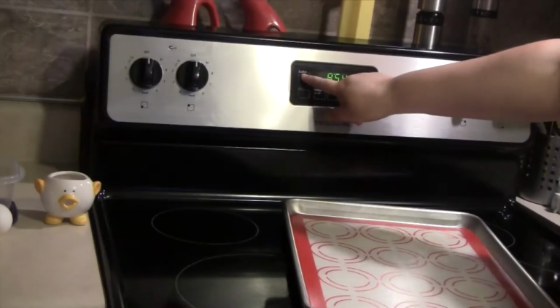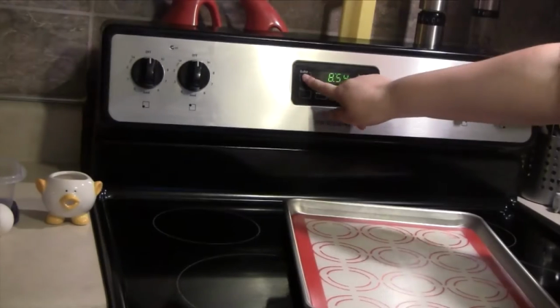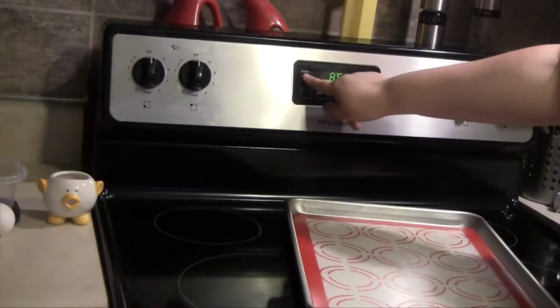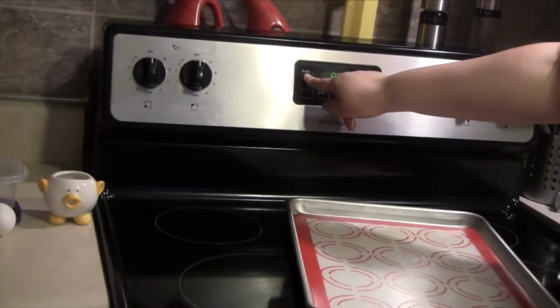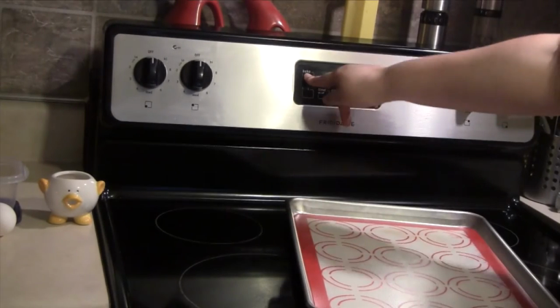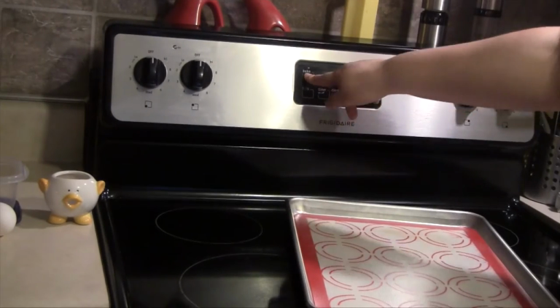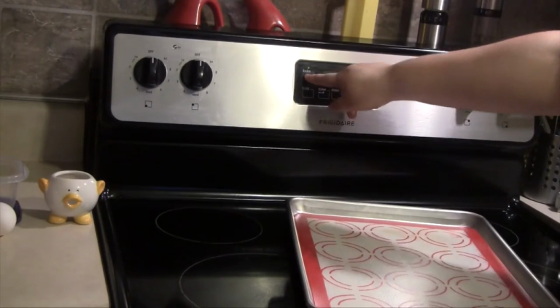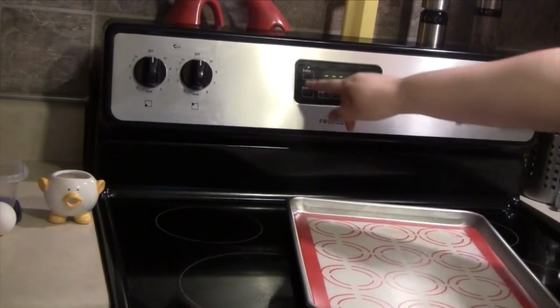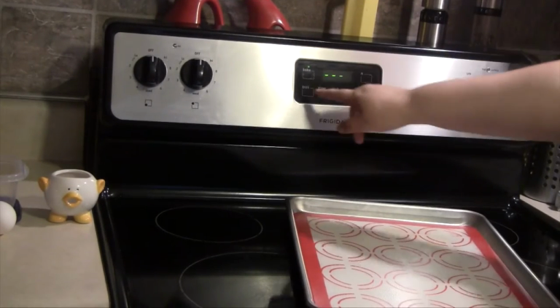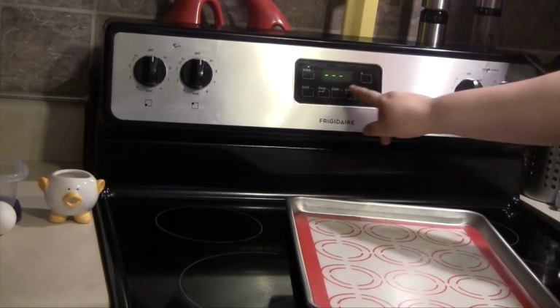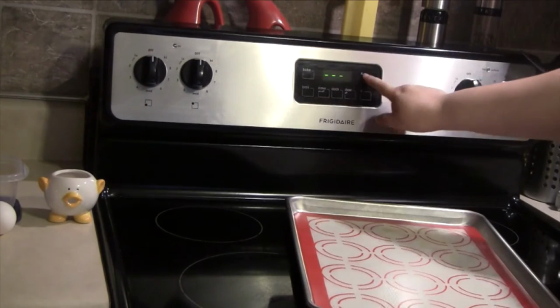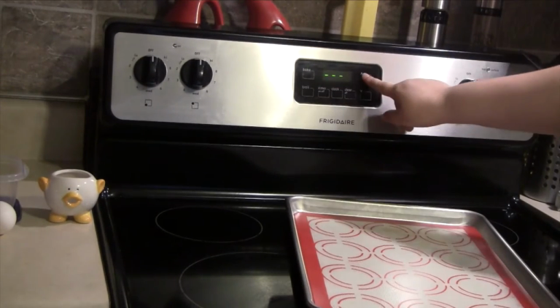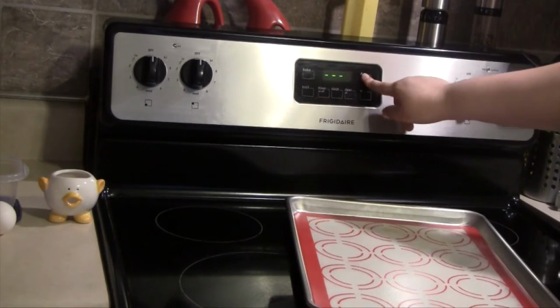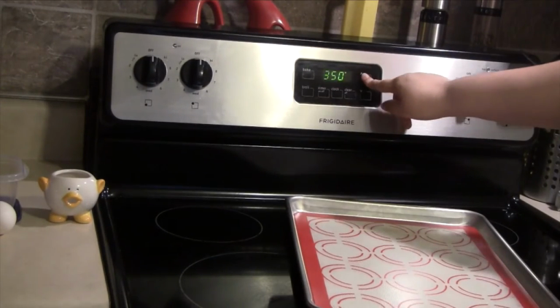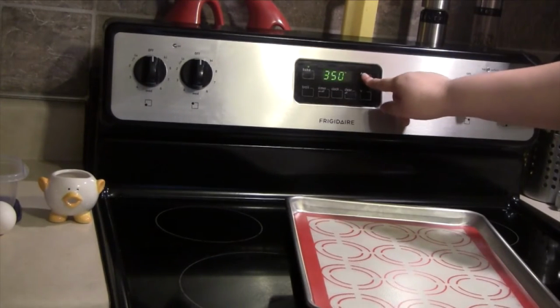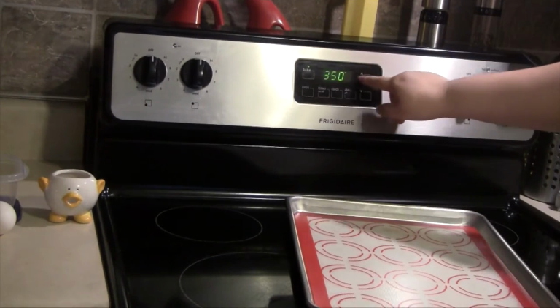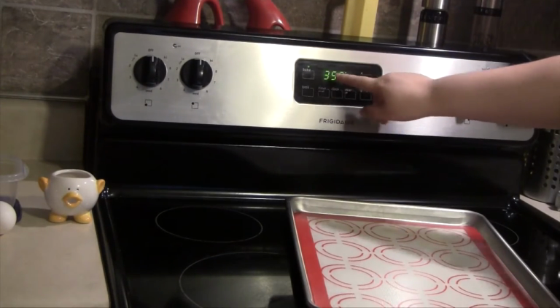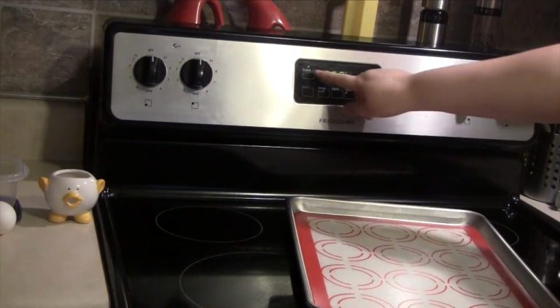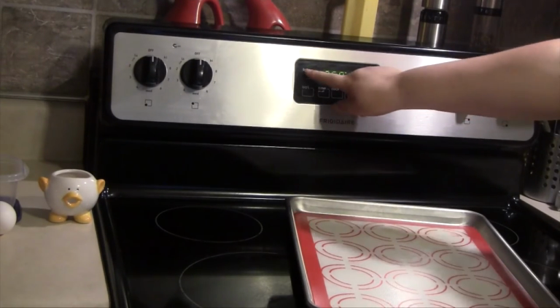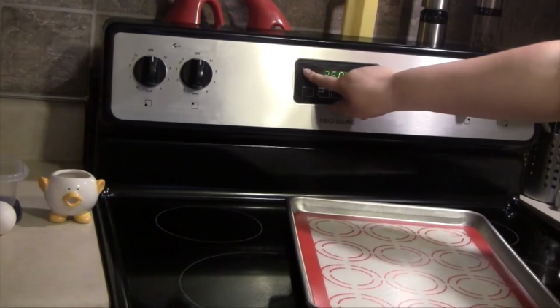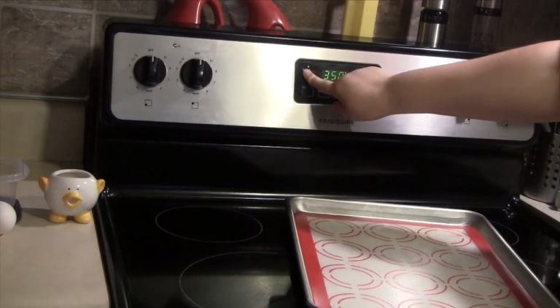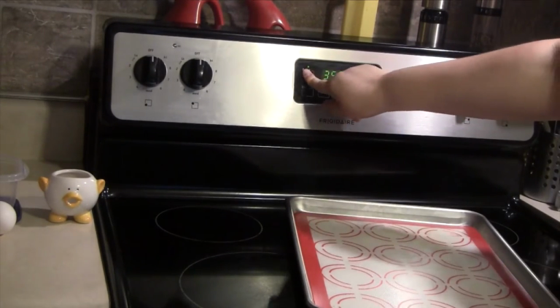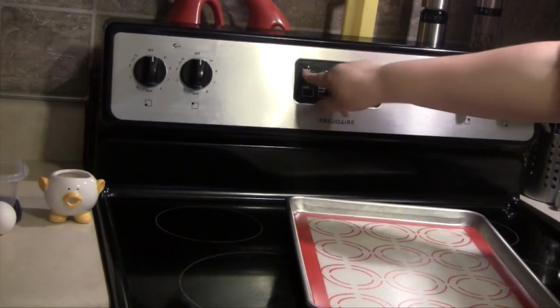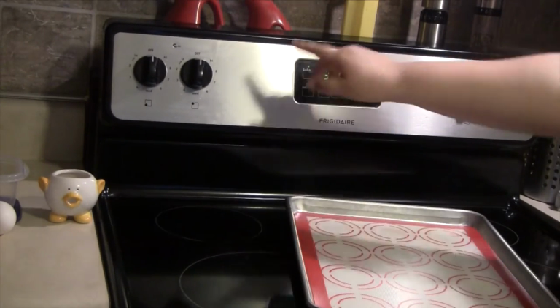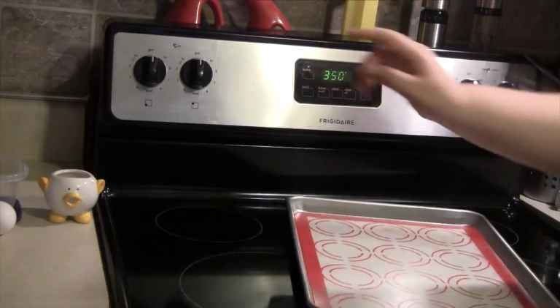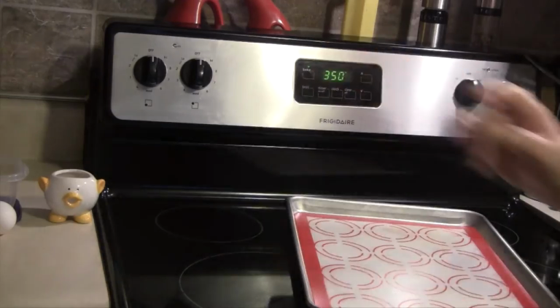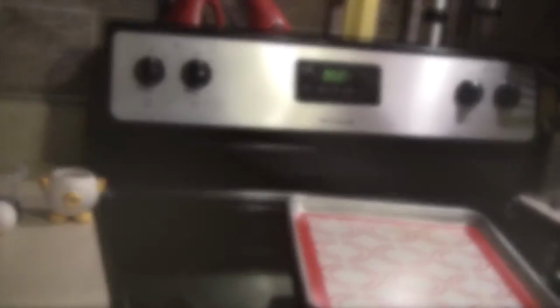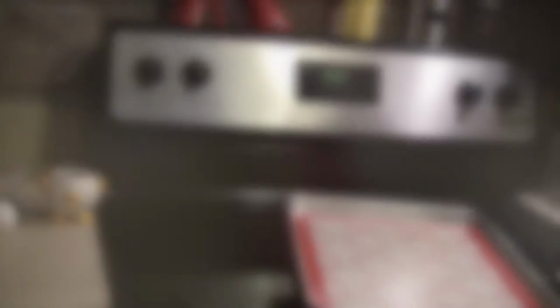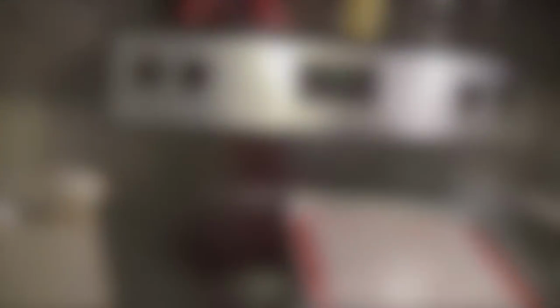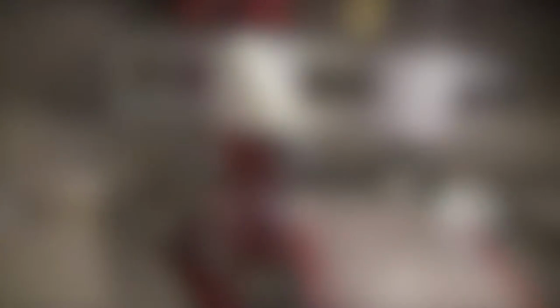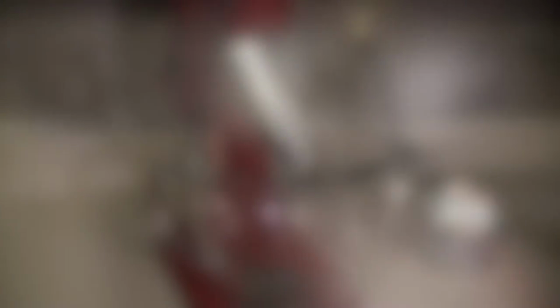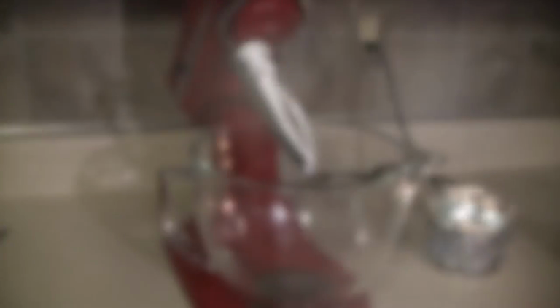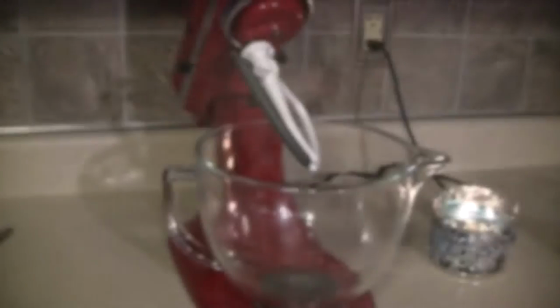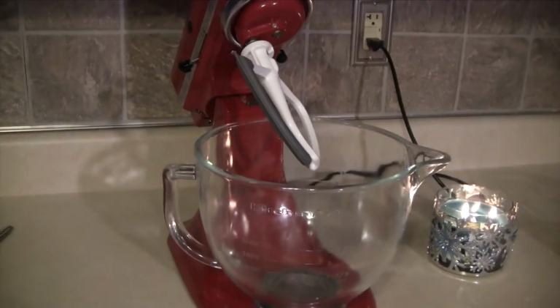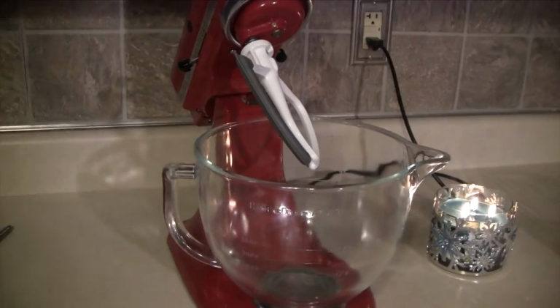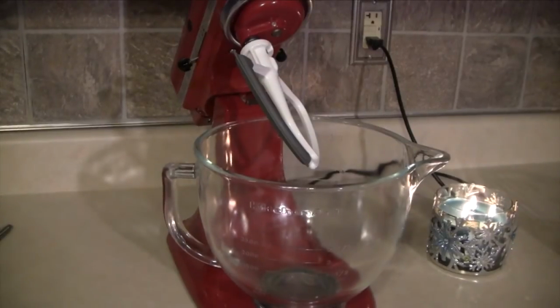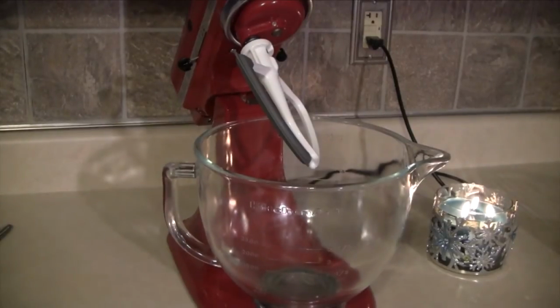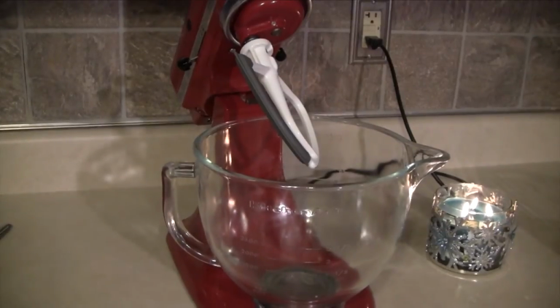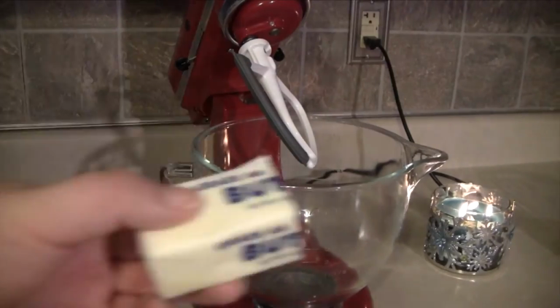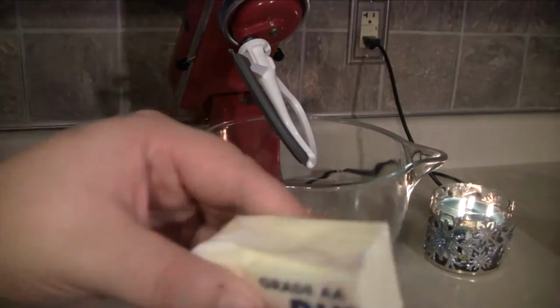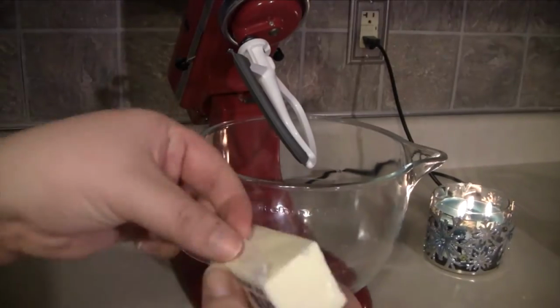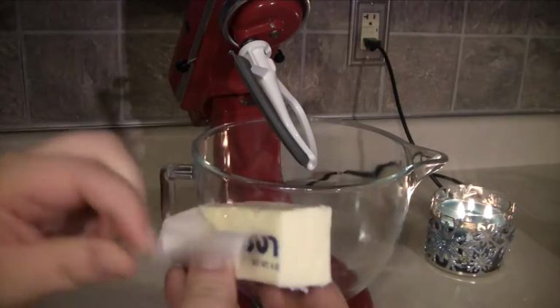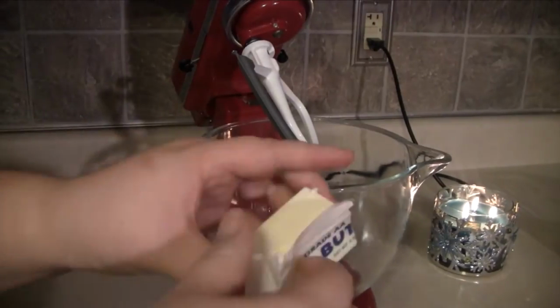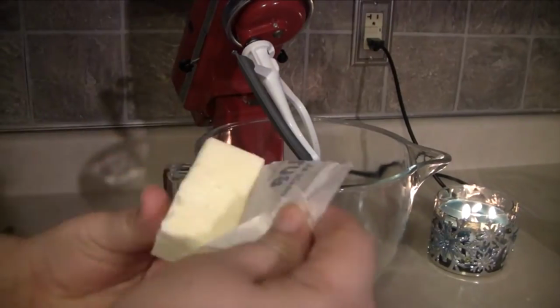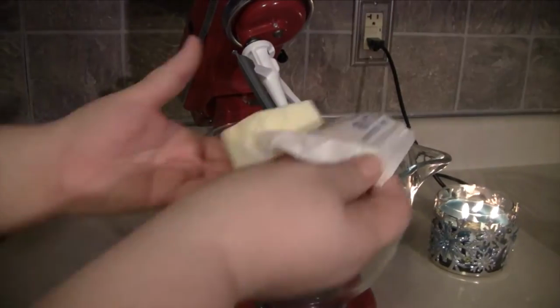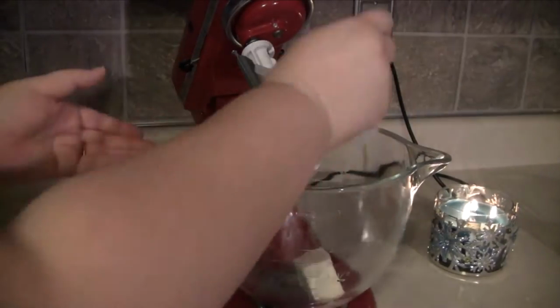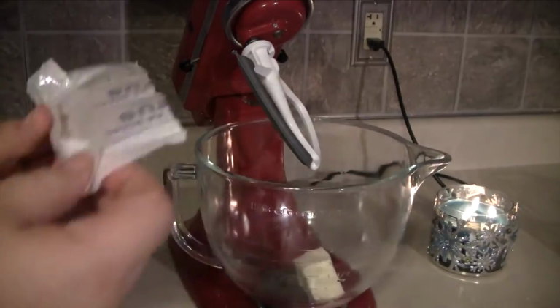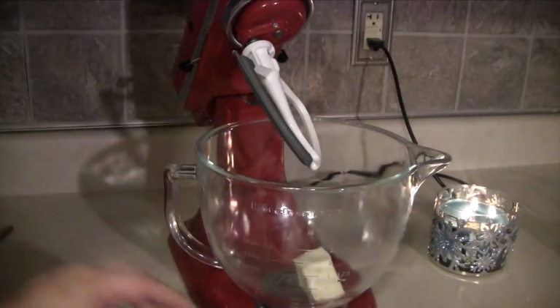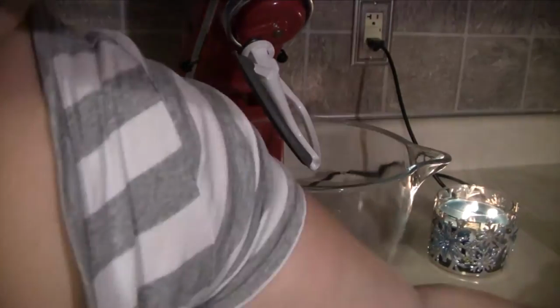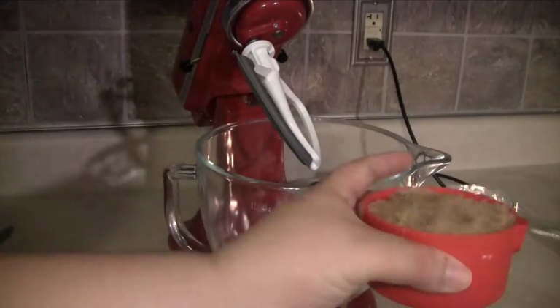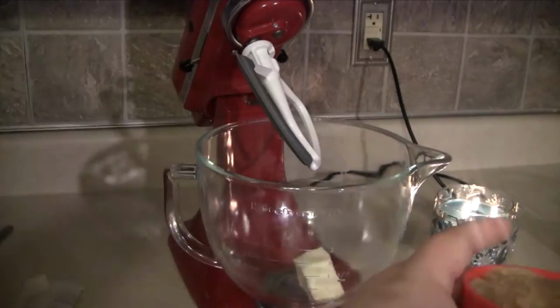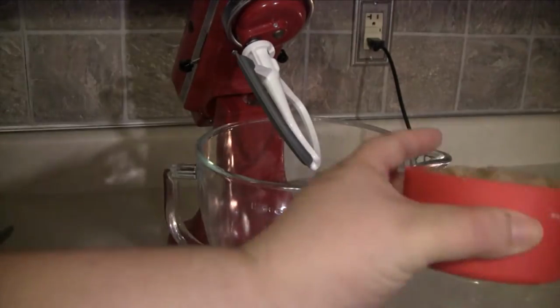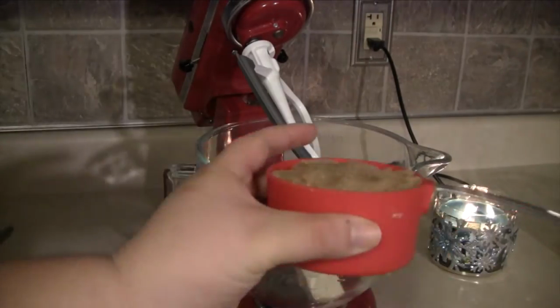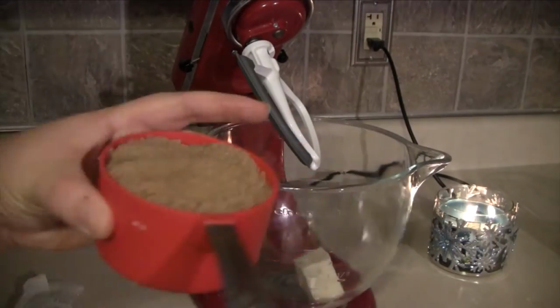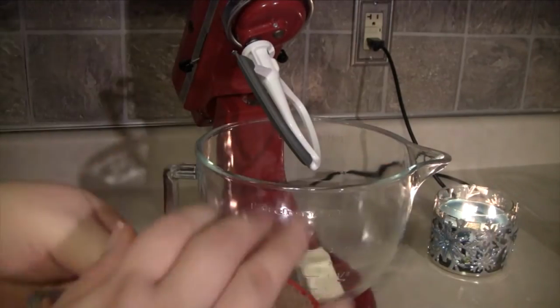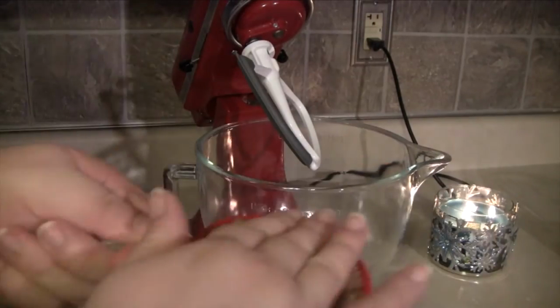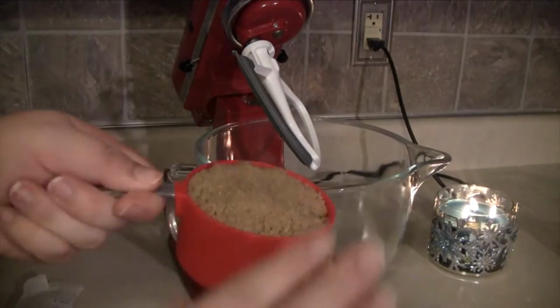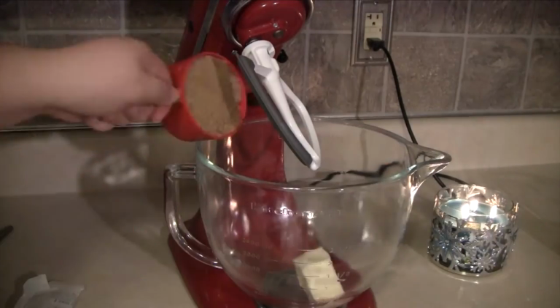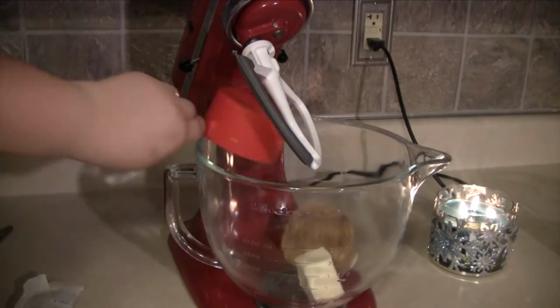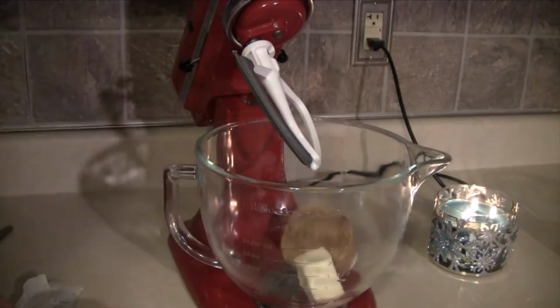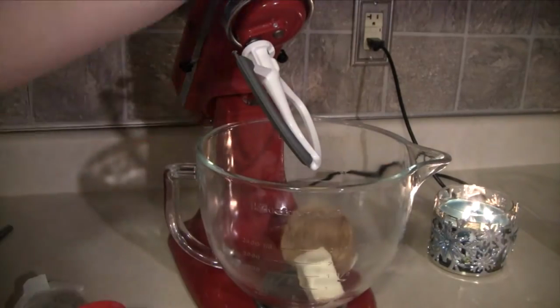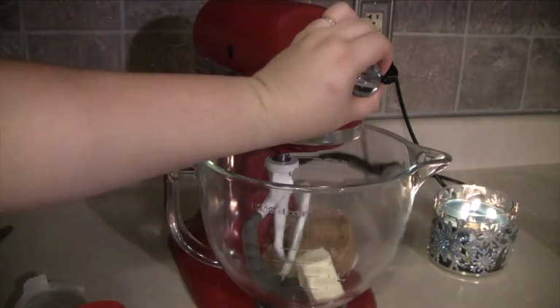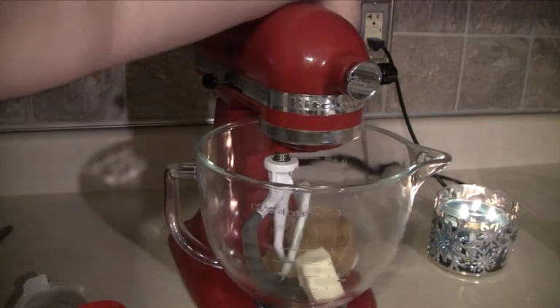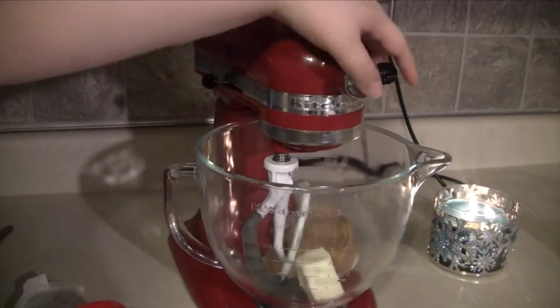To get started, you want to preheat your oven to 350 degrees and then start by creaming your butter and sugar together.